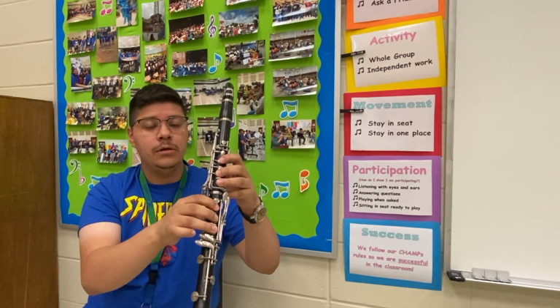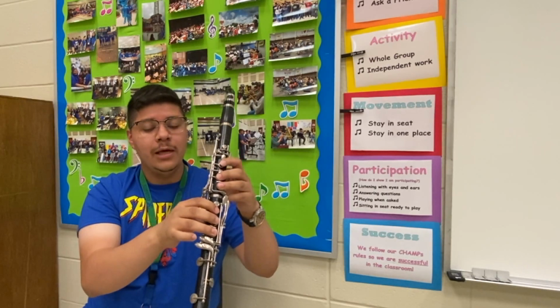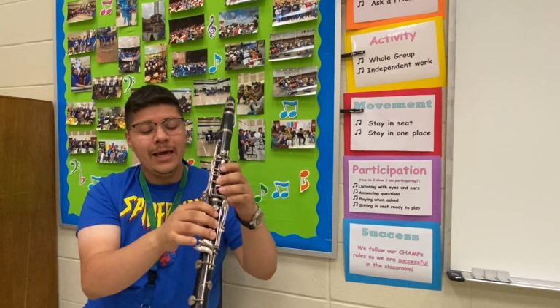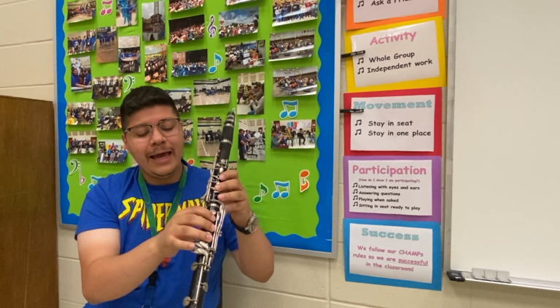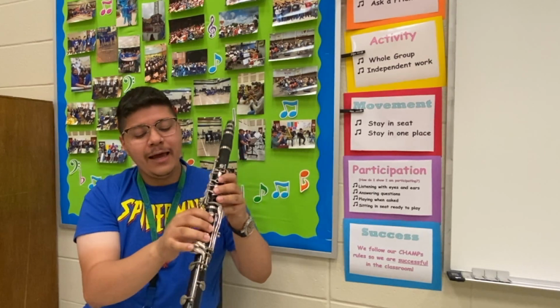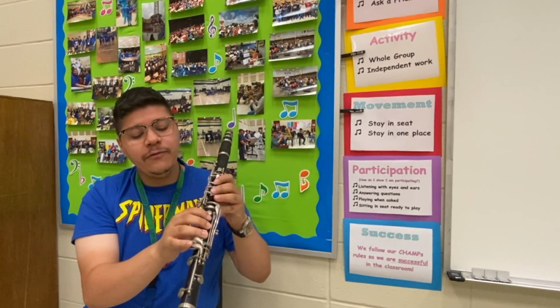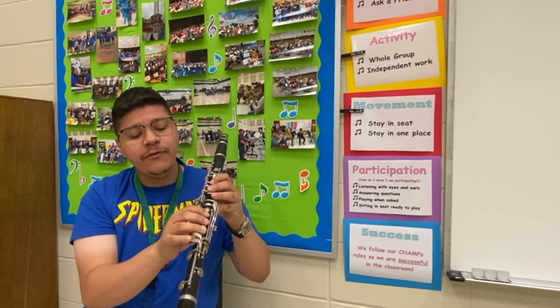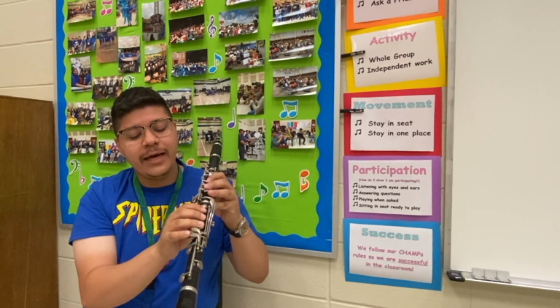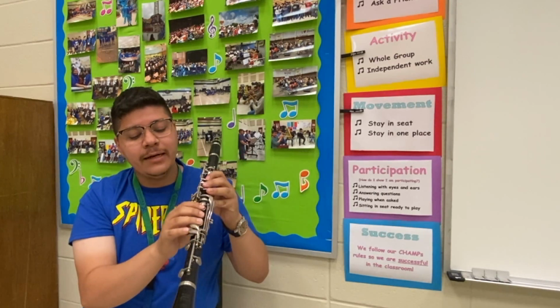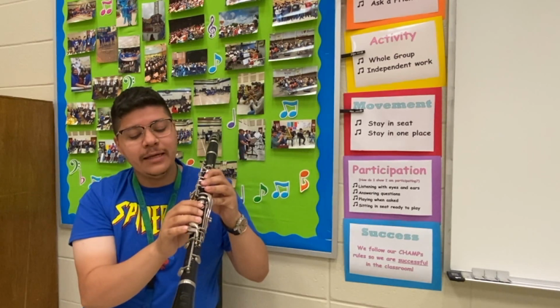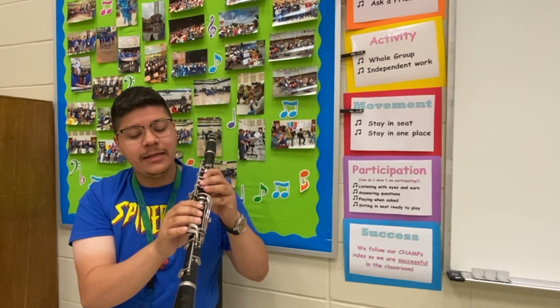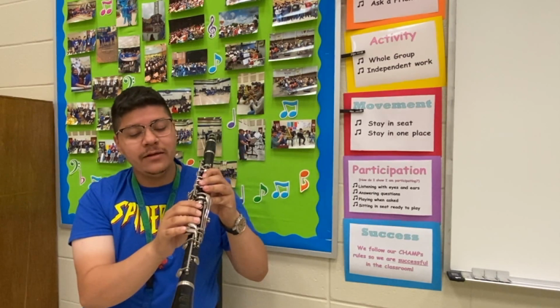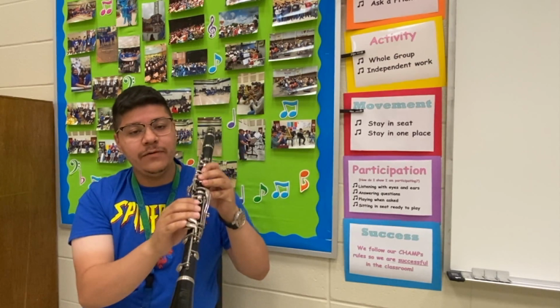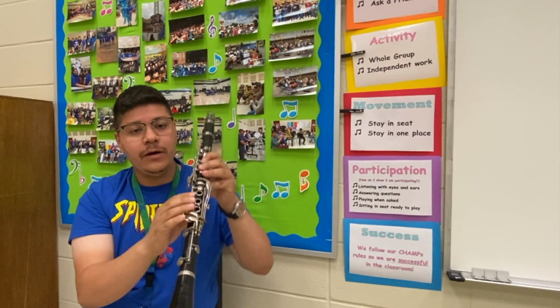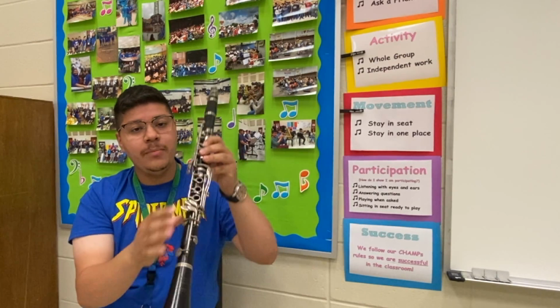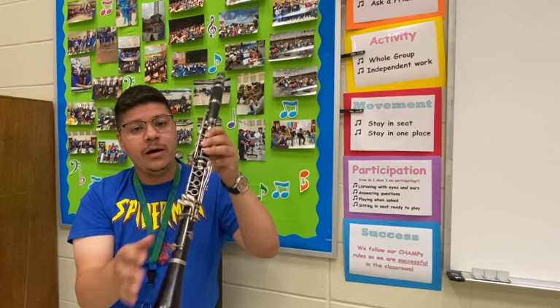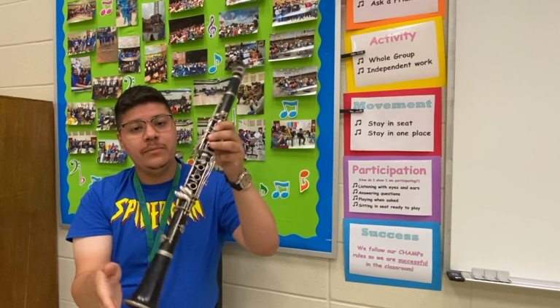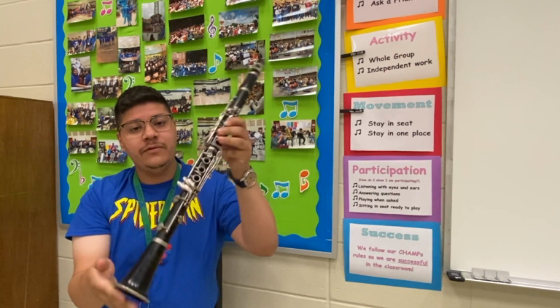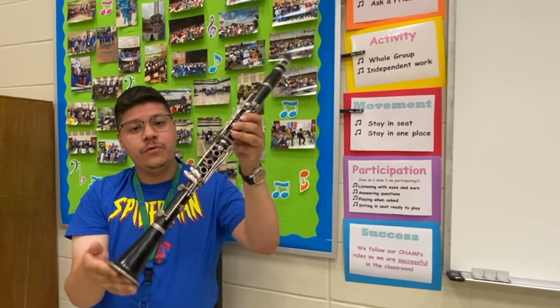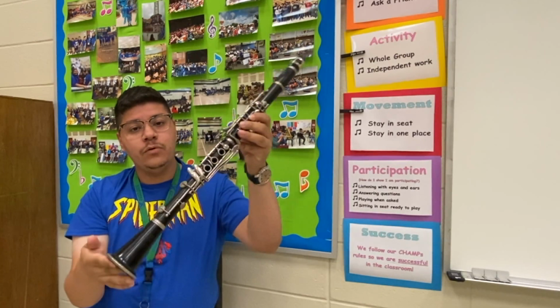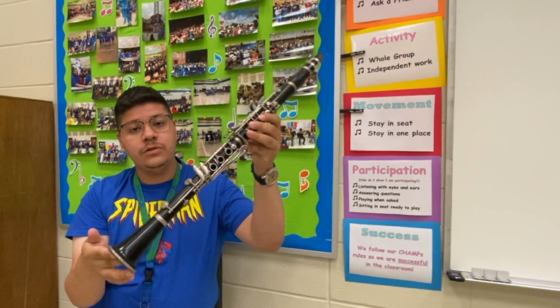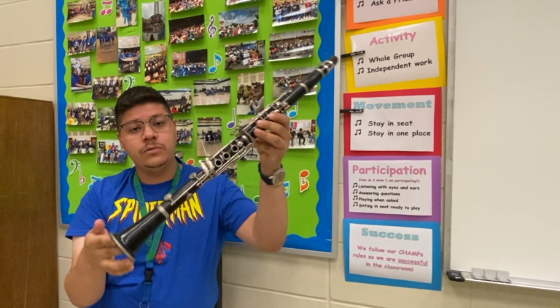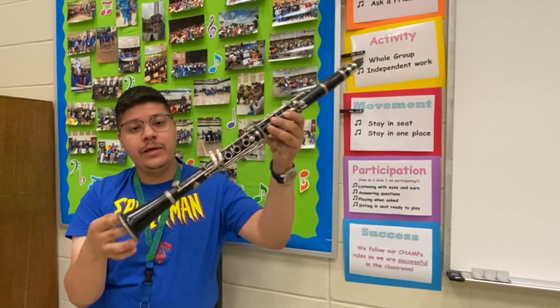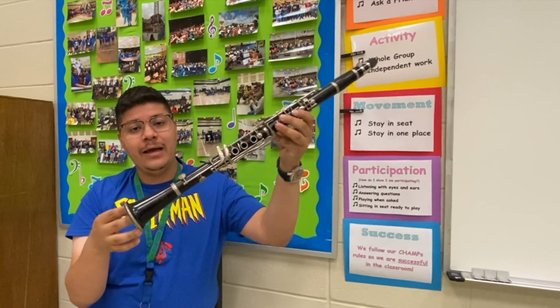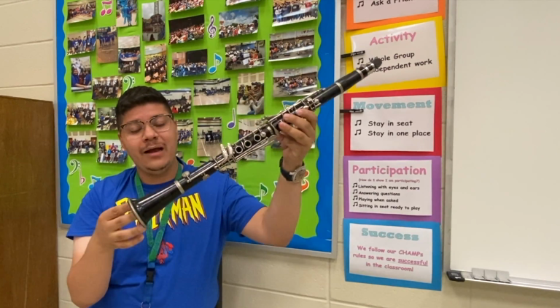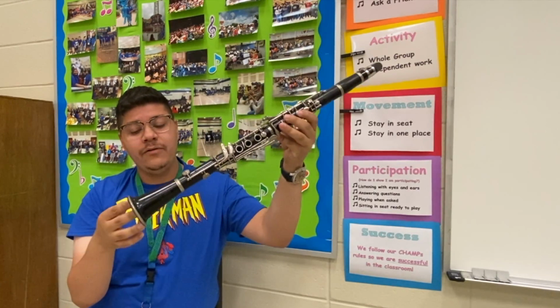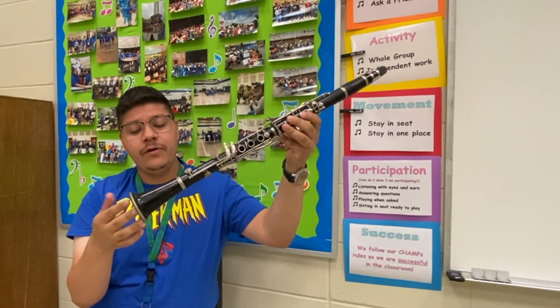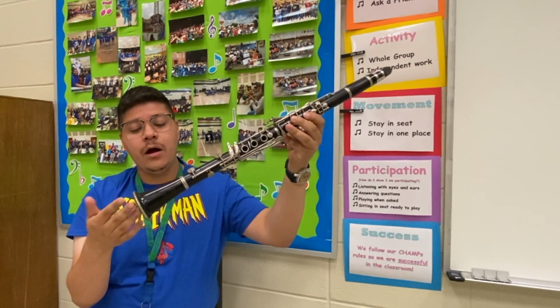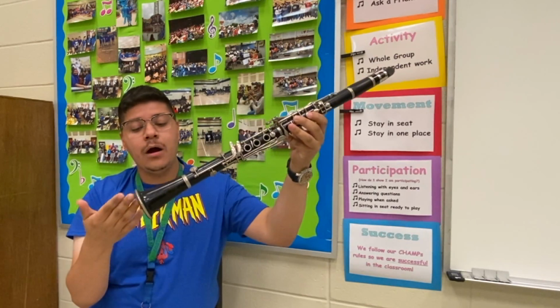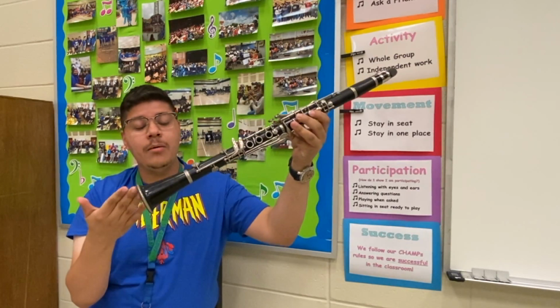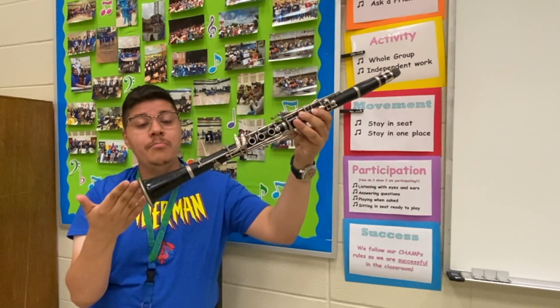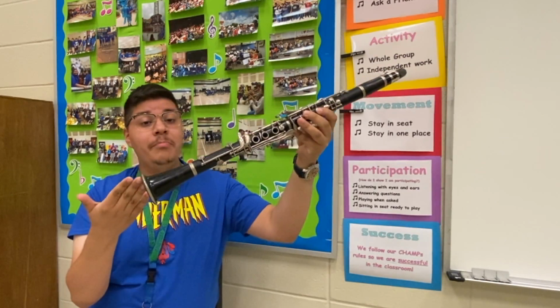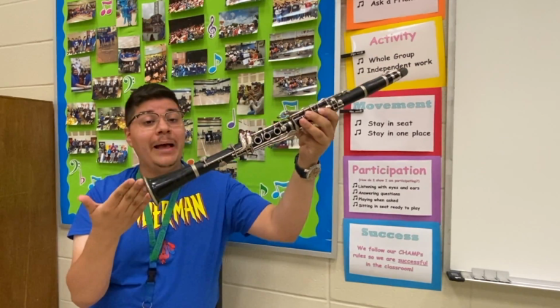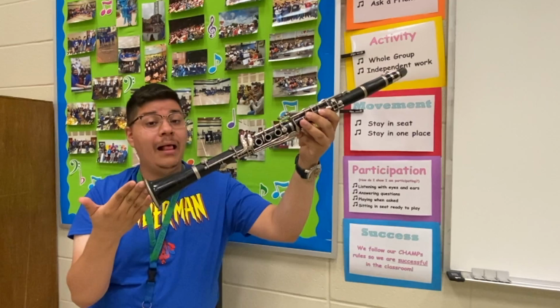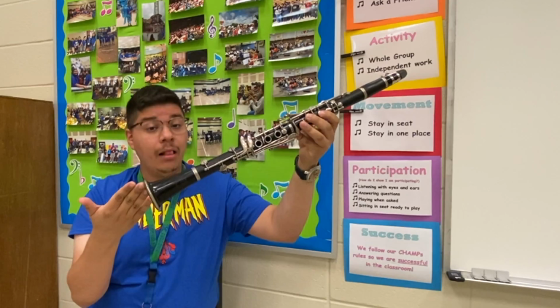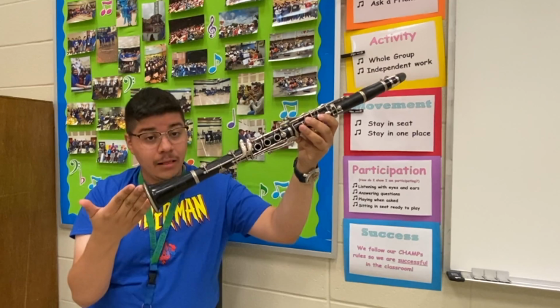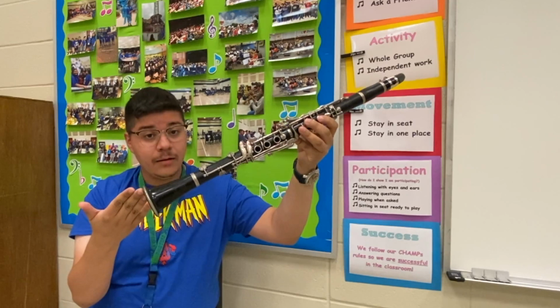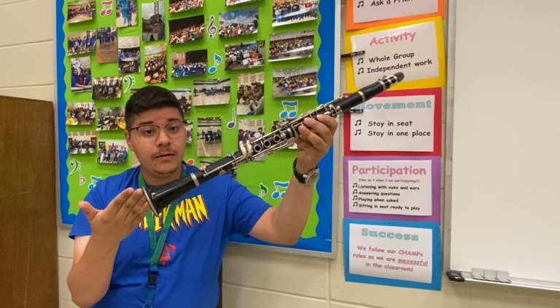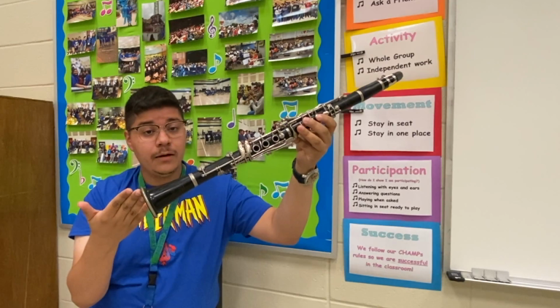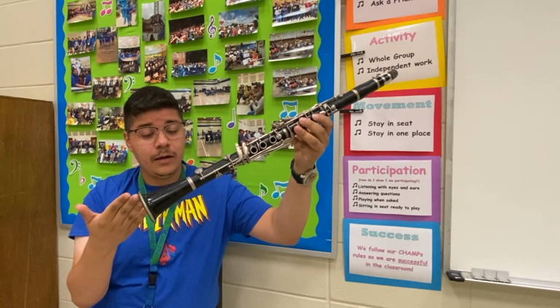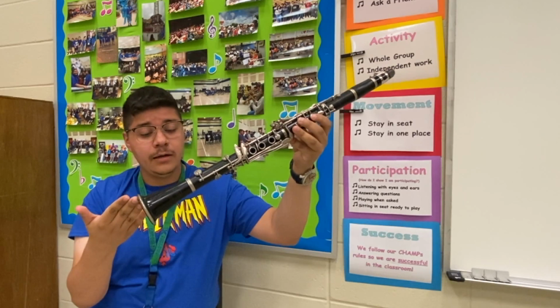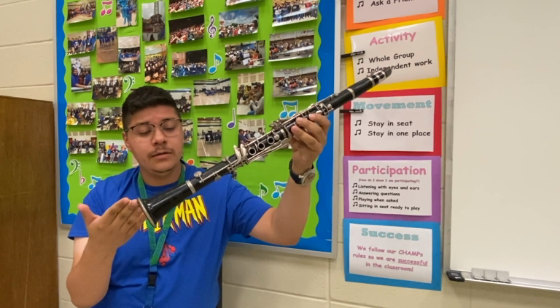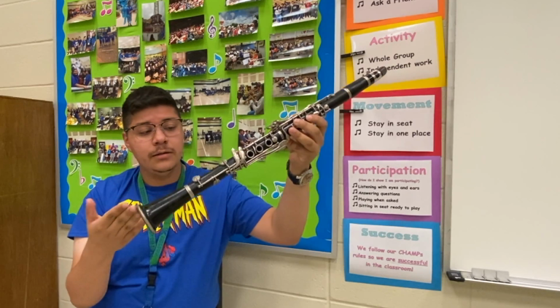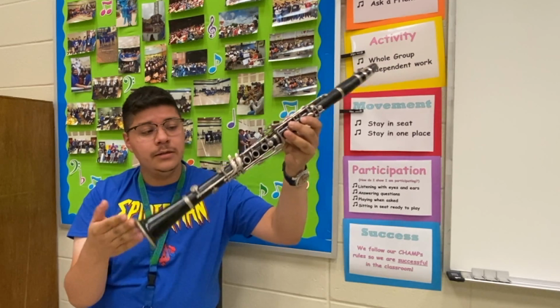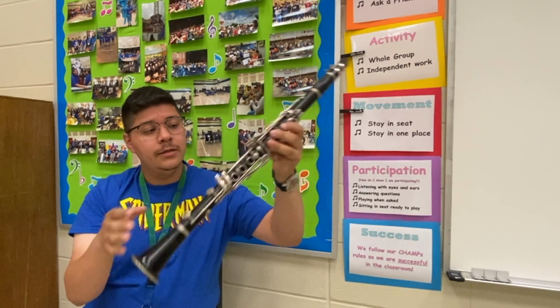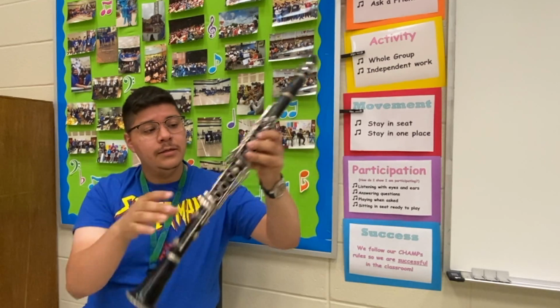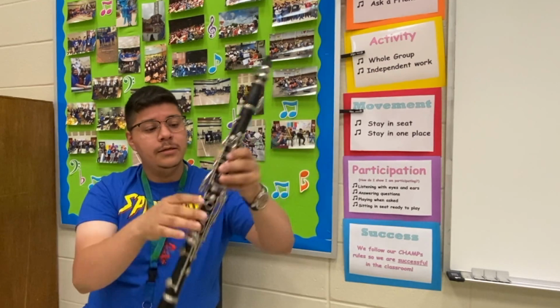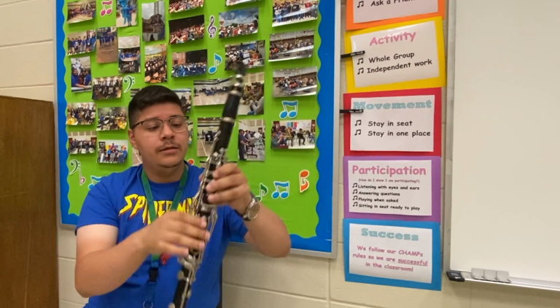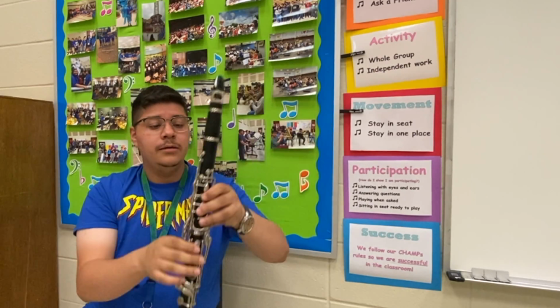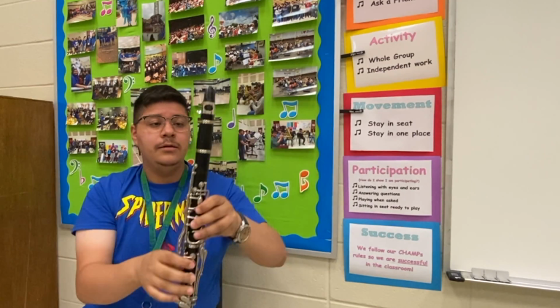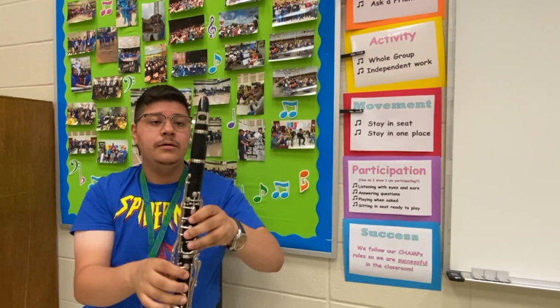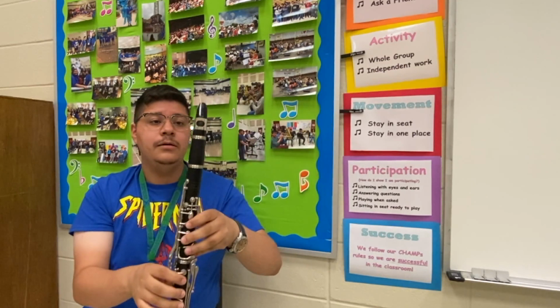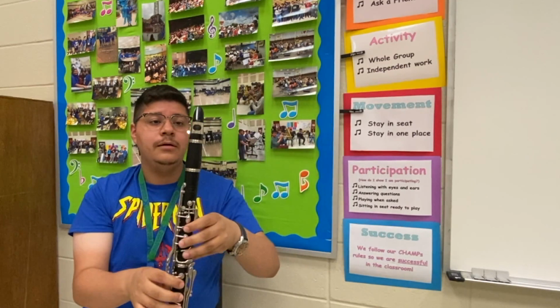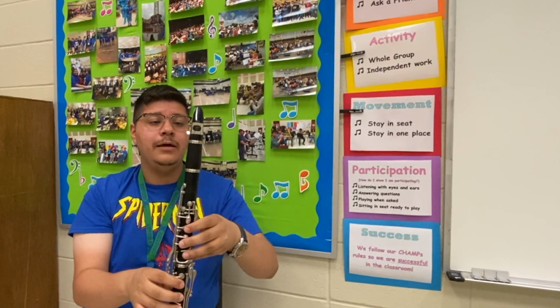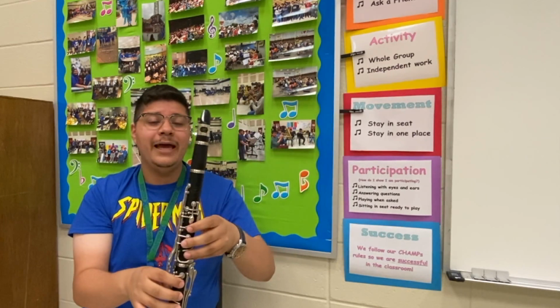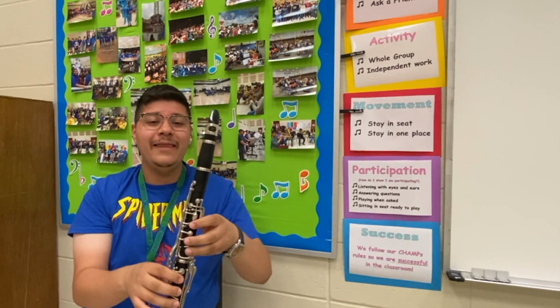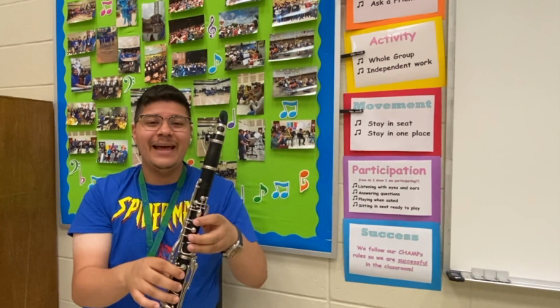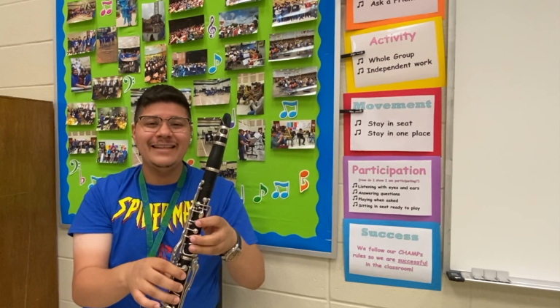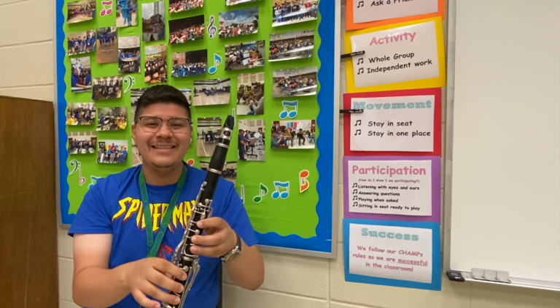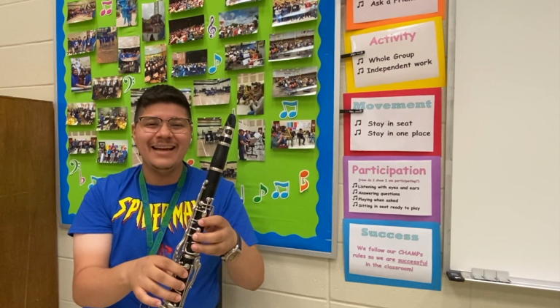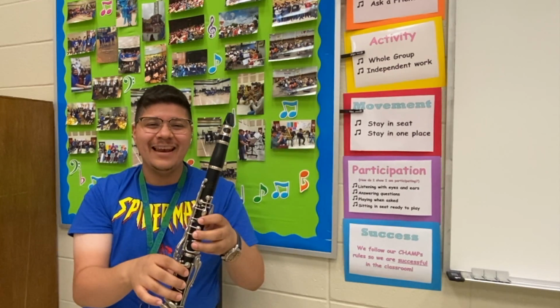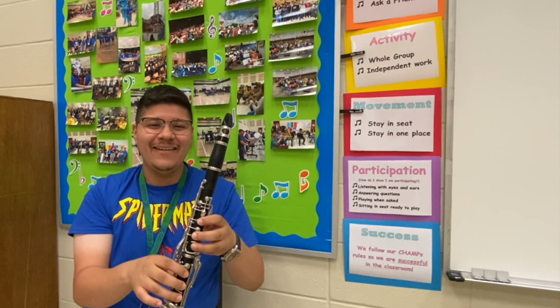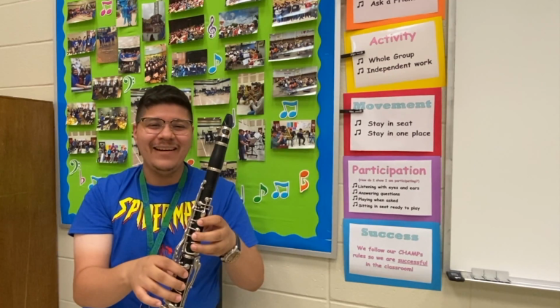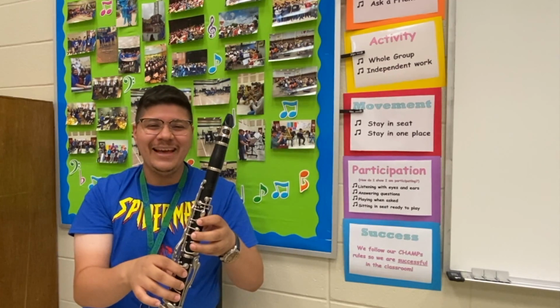And finally, at the very bottom, we have our bell. And that's the clarinet.